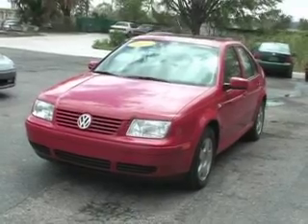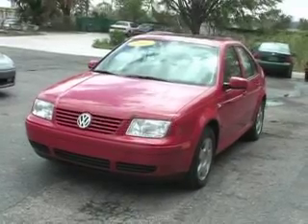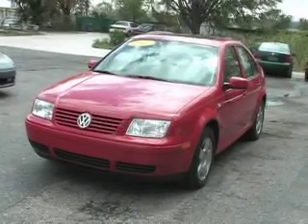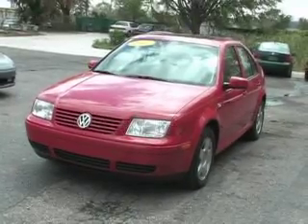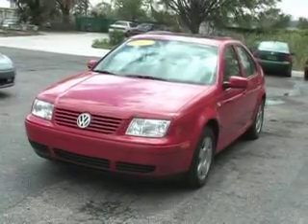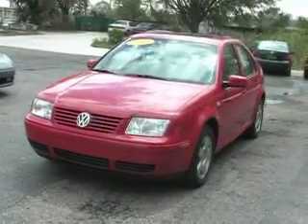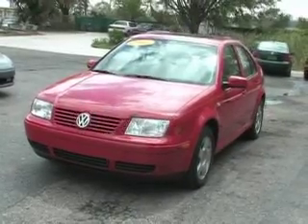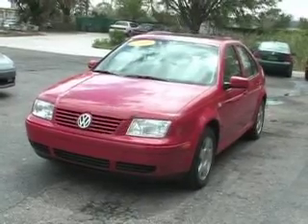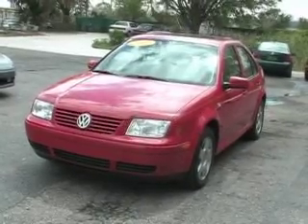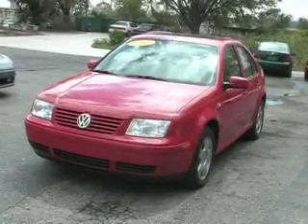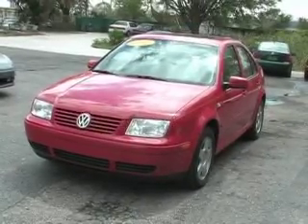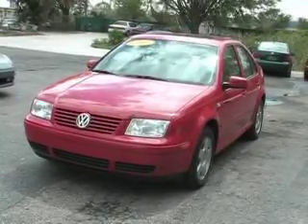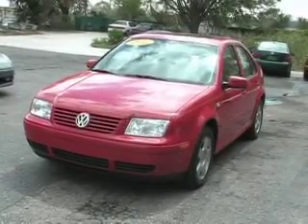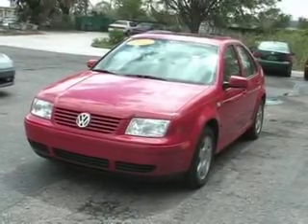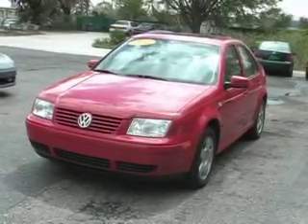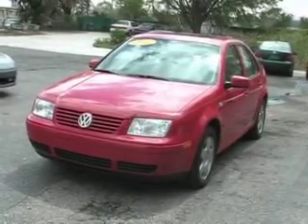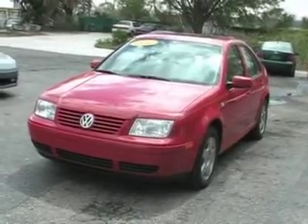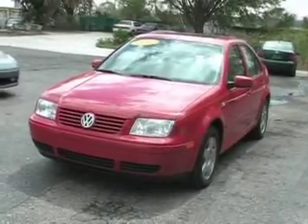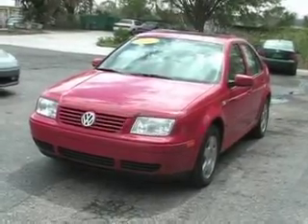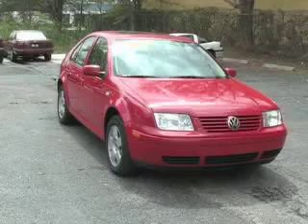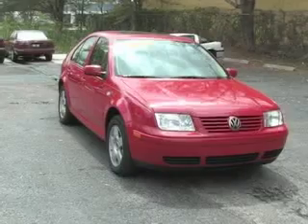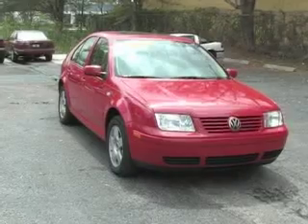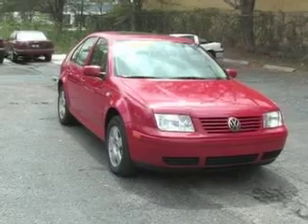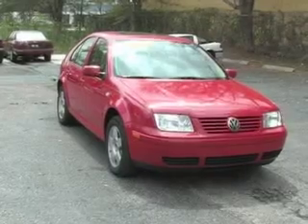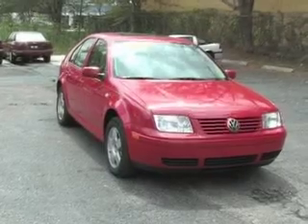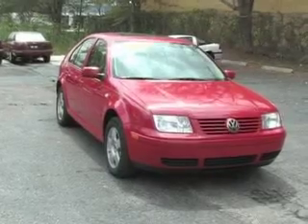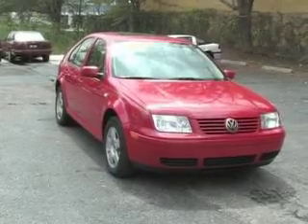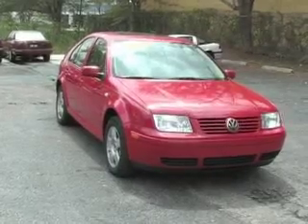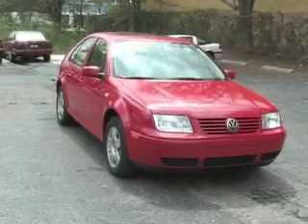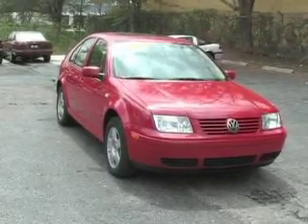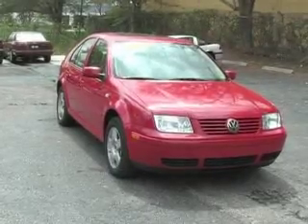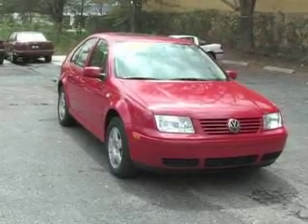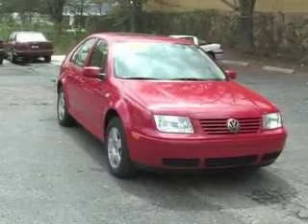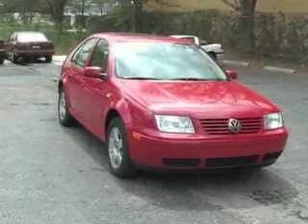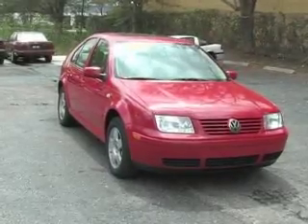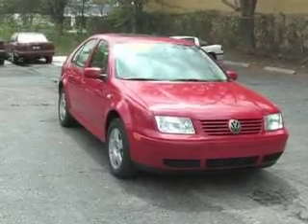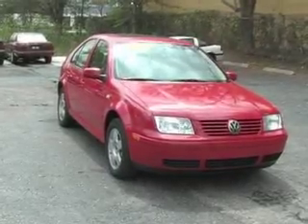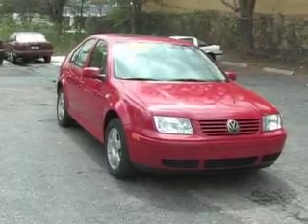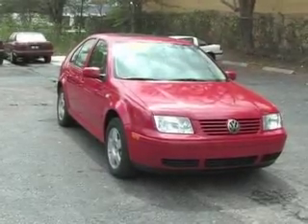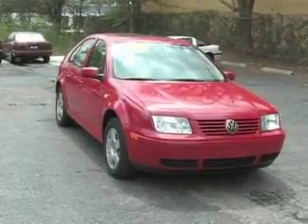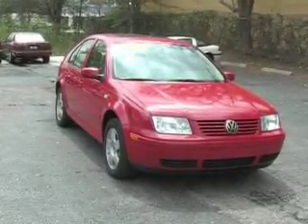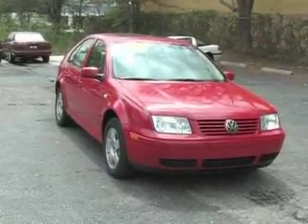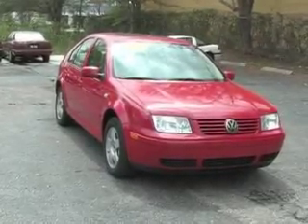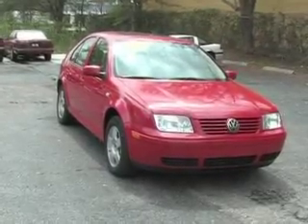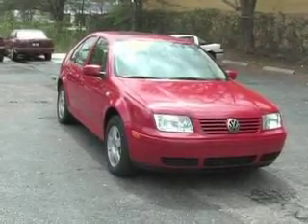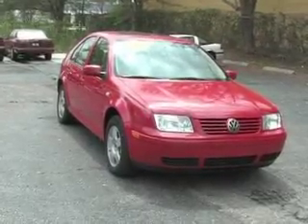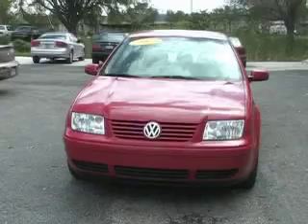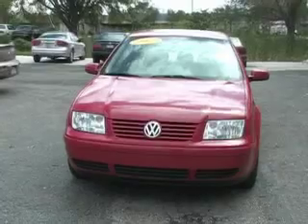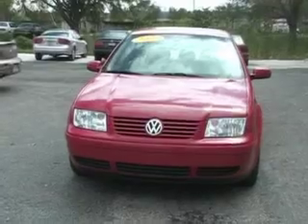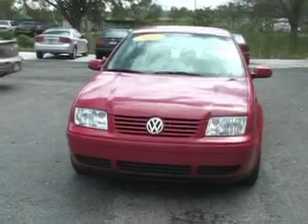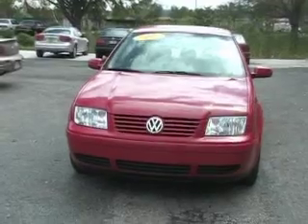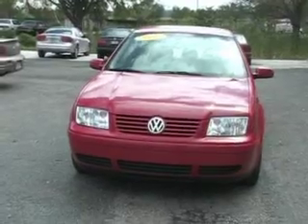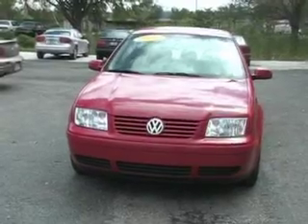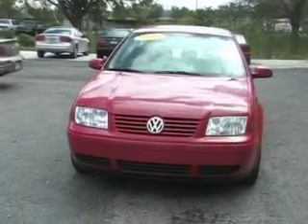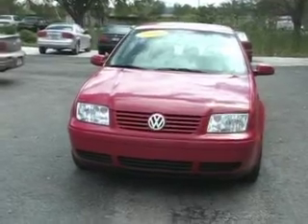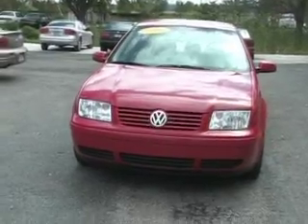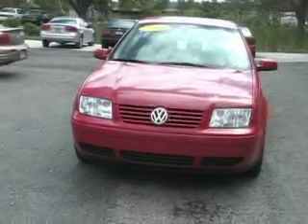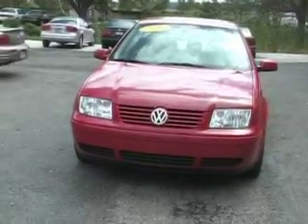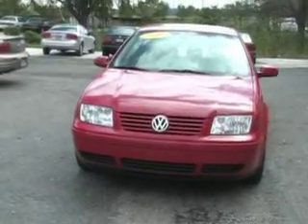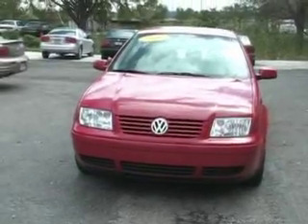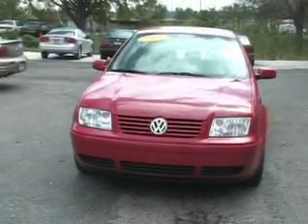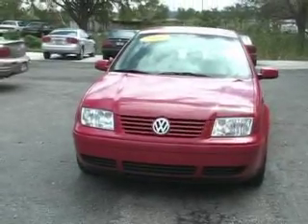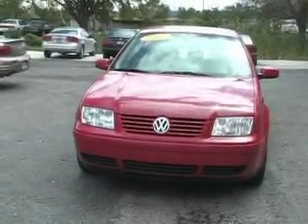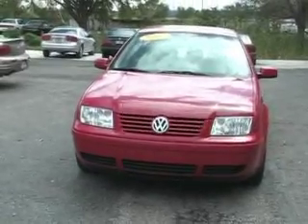This is JT Lawton in the Greater Orlando area. We're looking at a red Volkswagen Jetta, 2001.